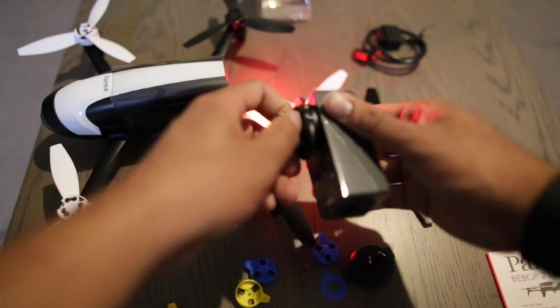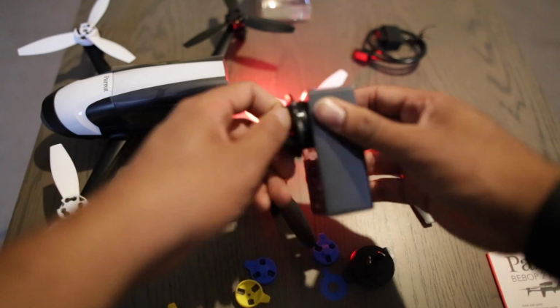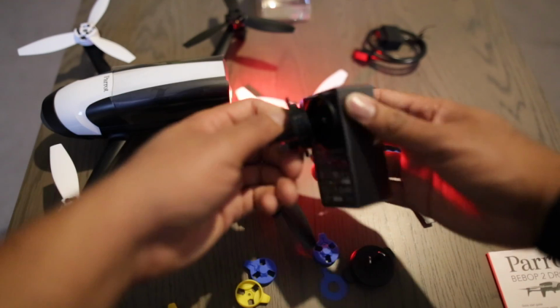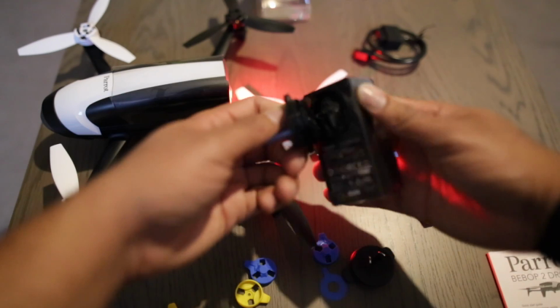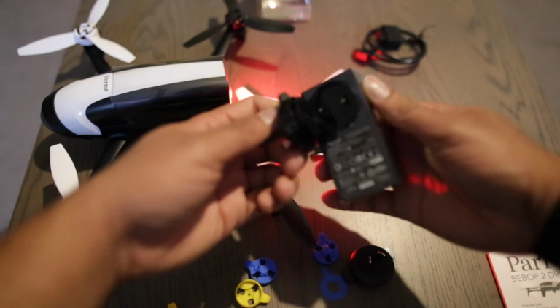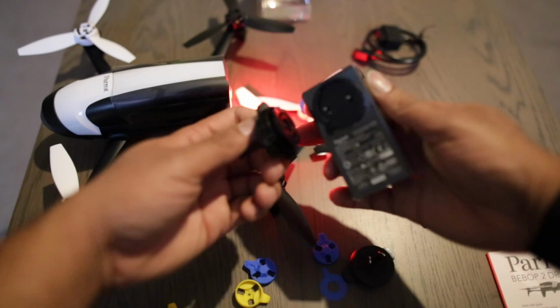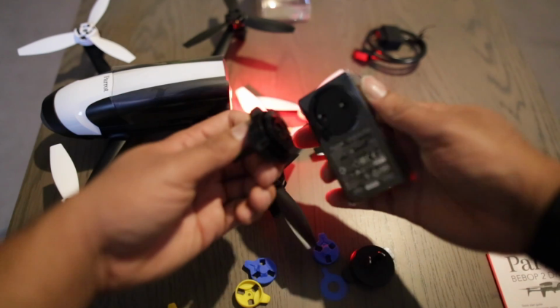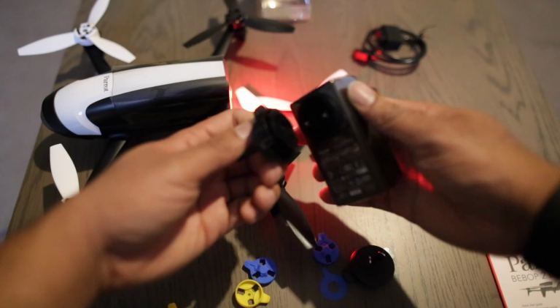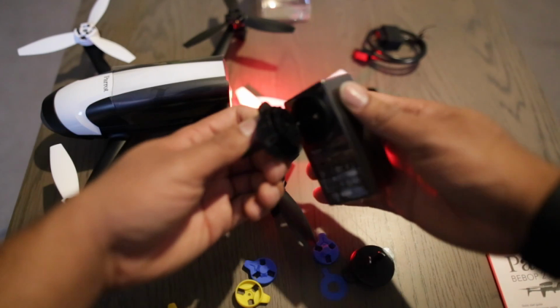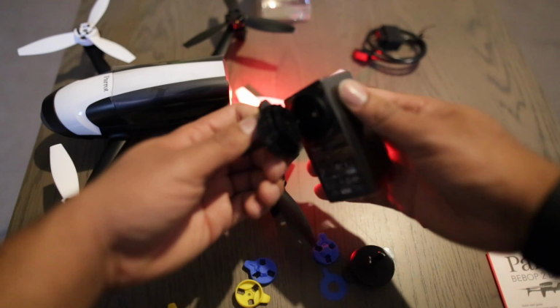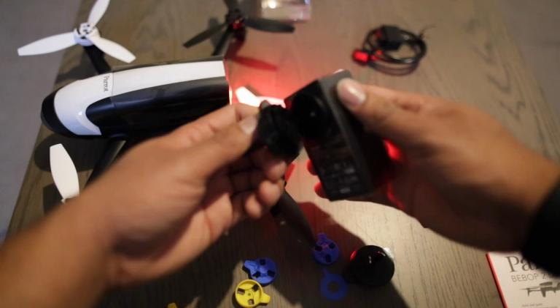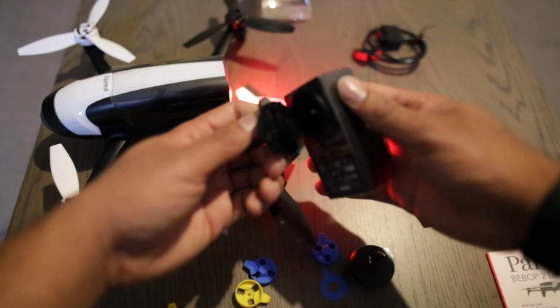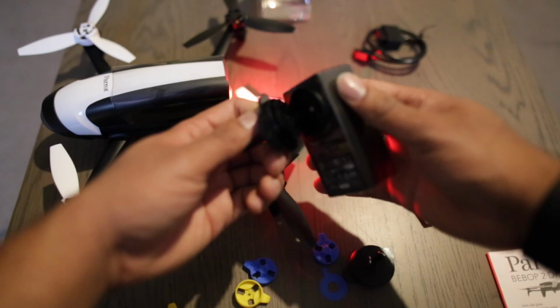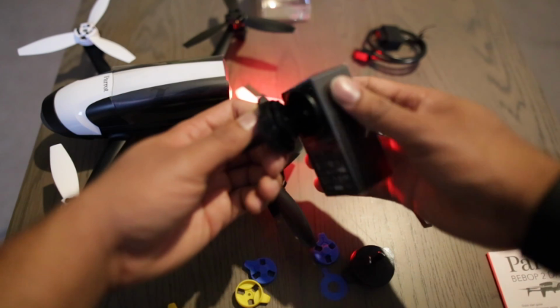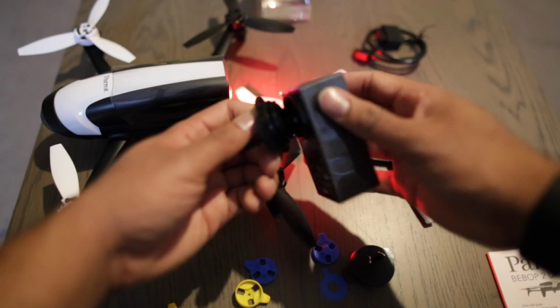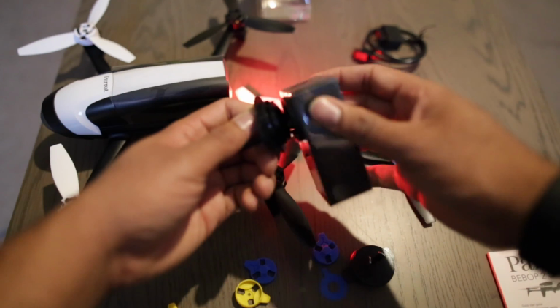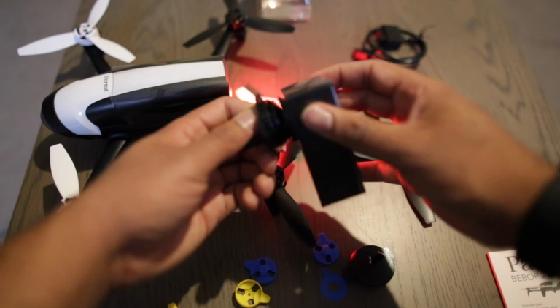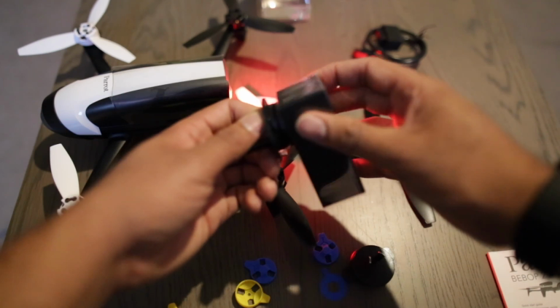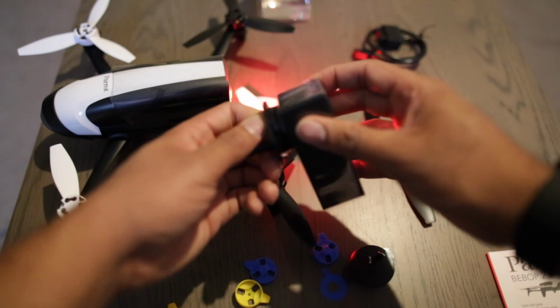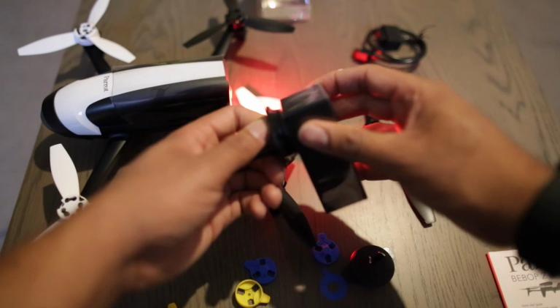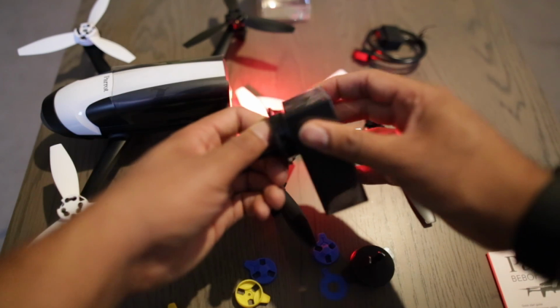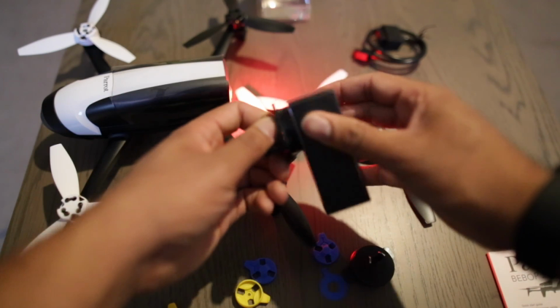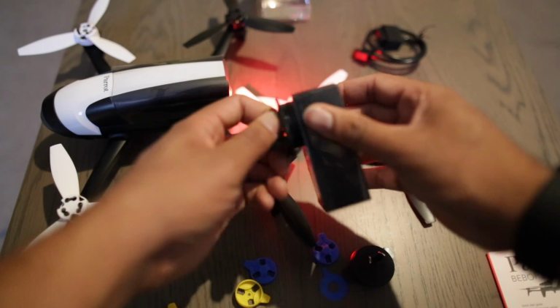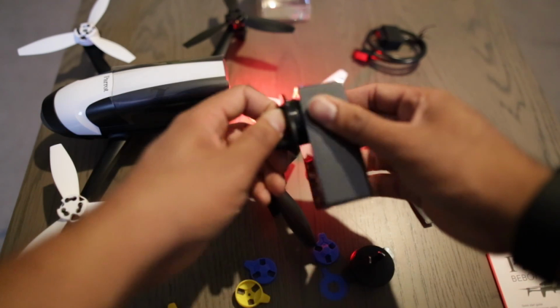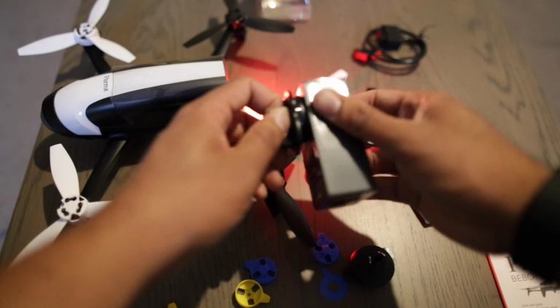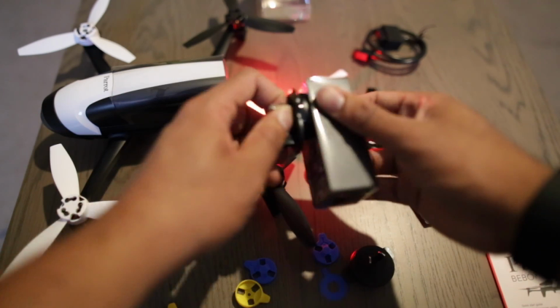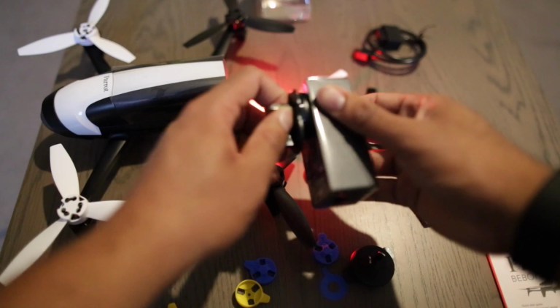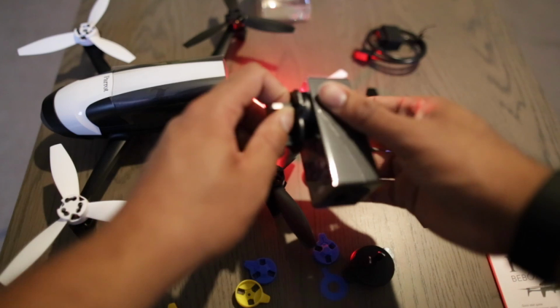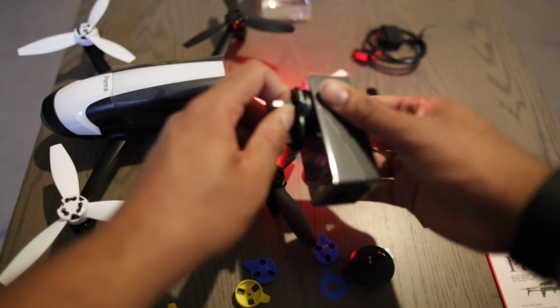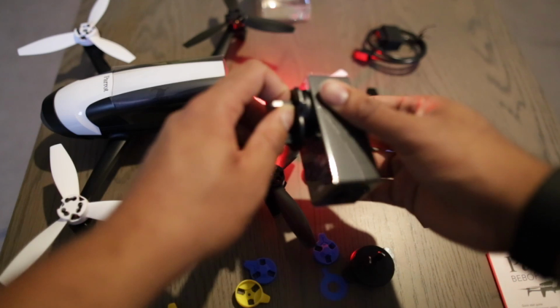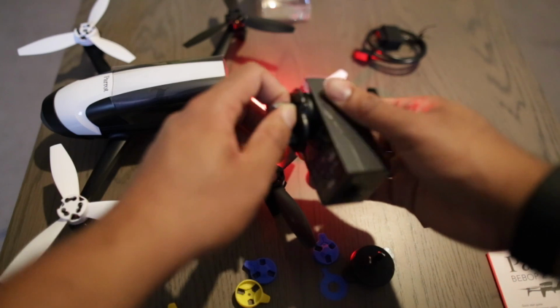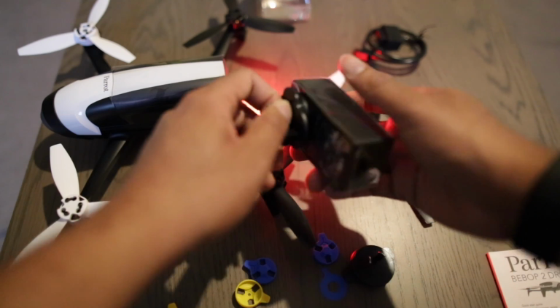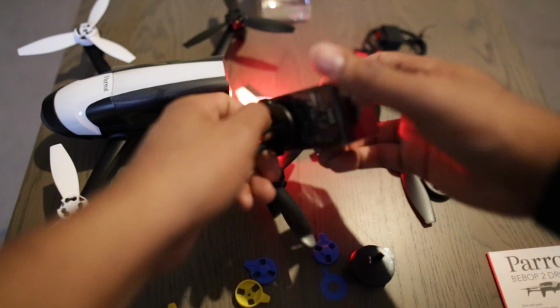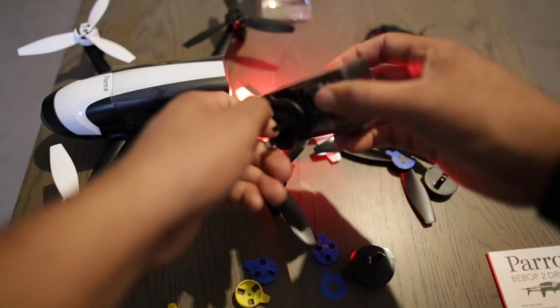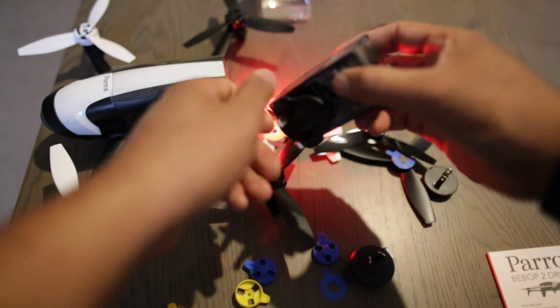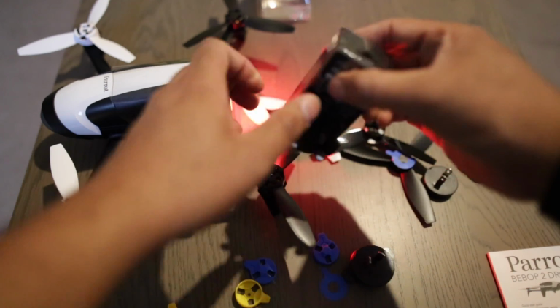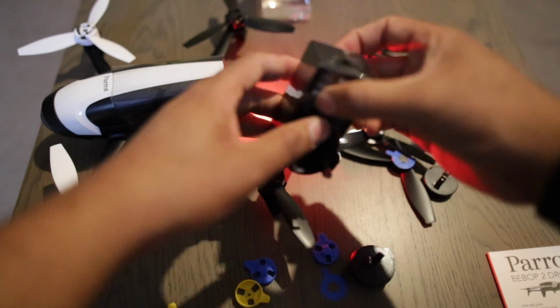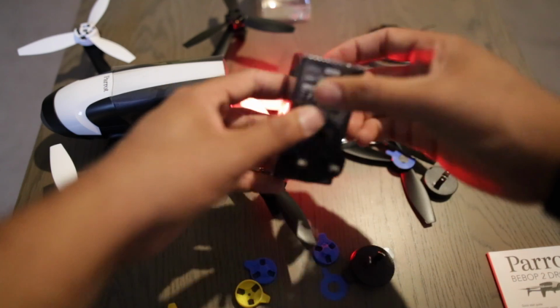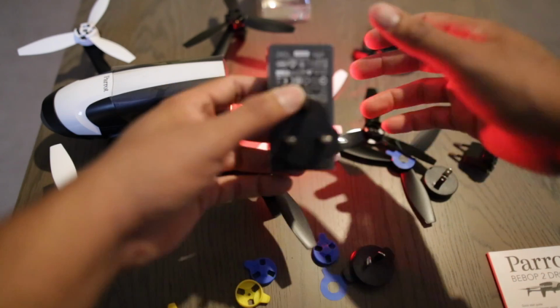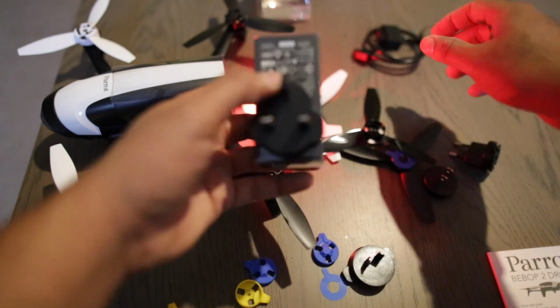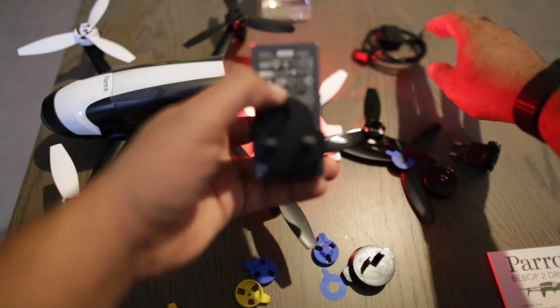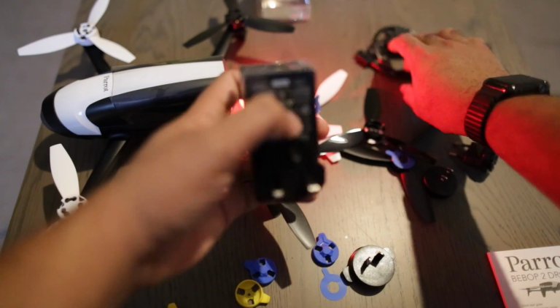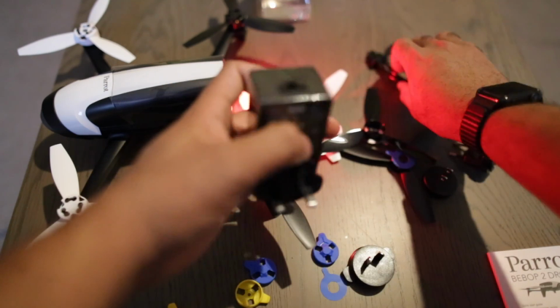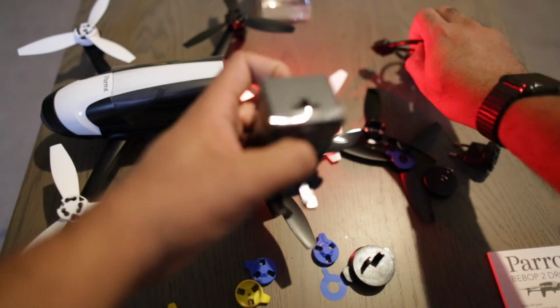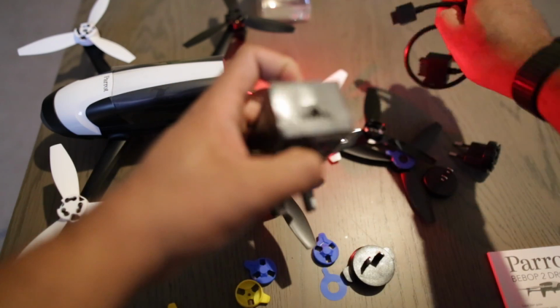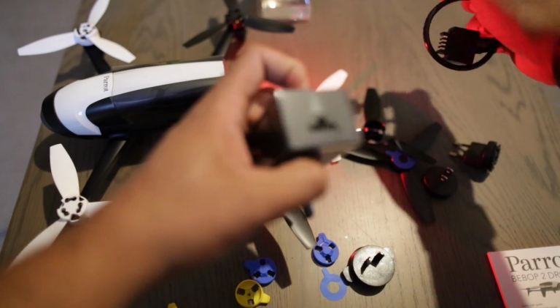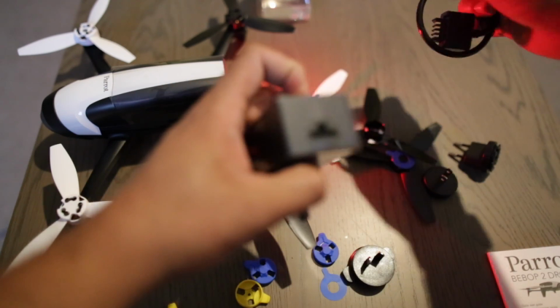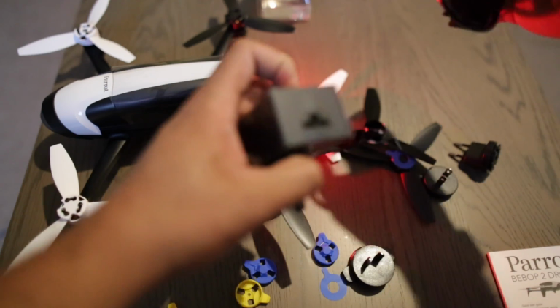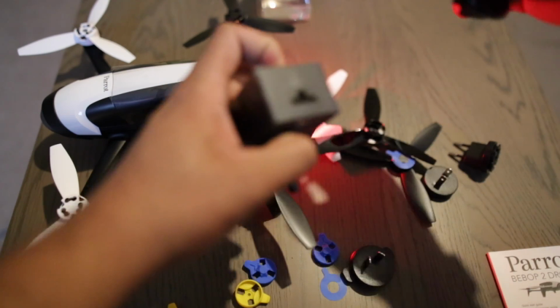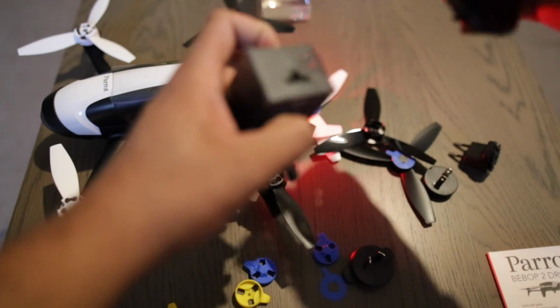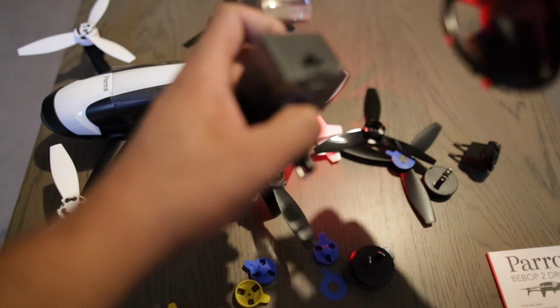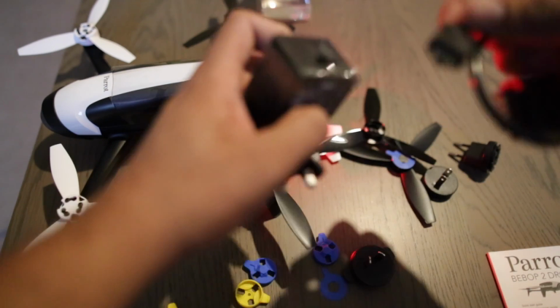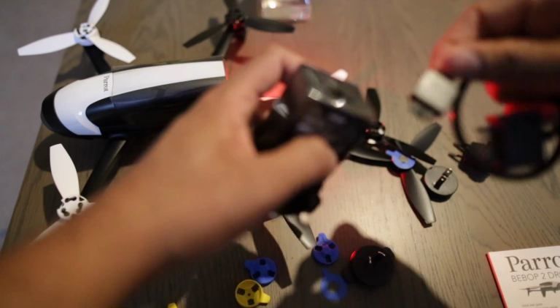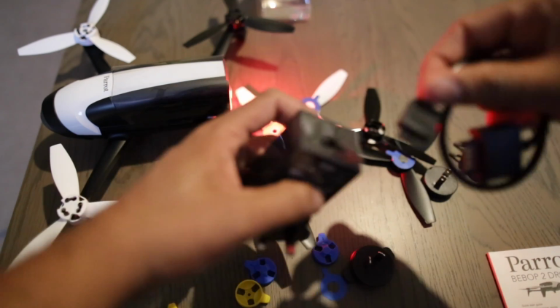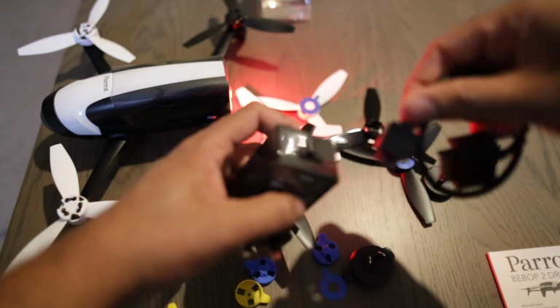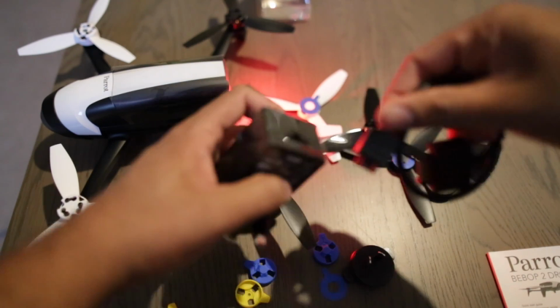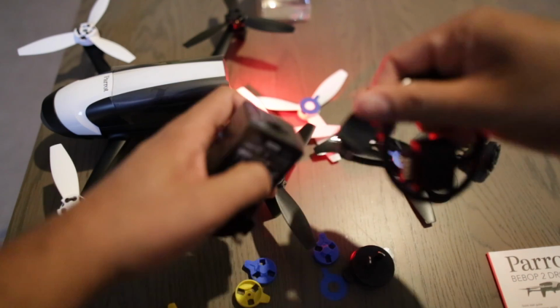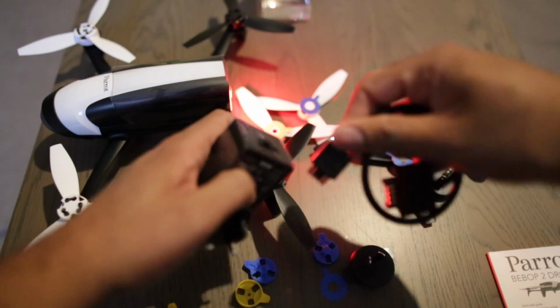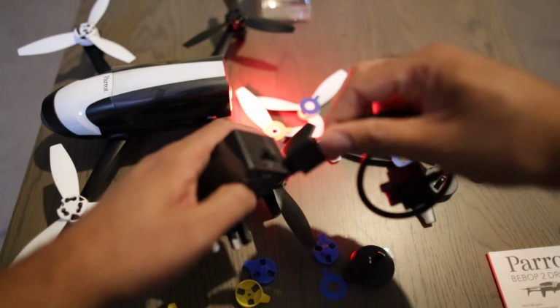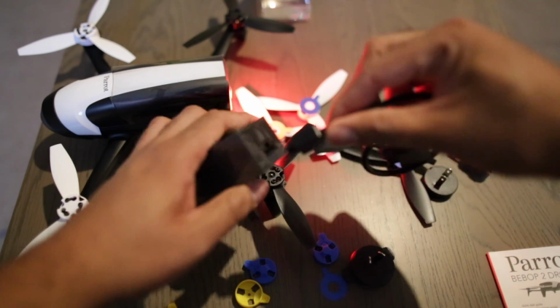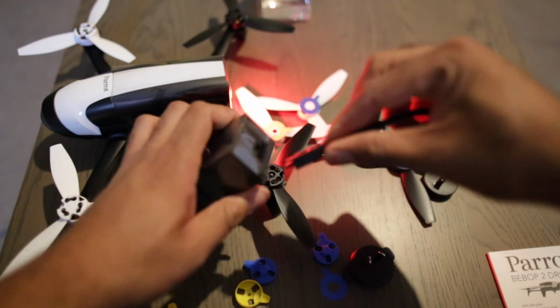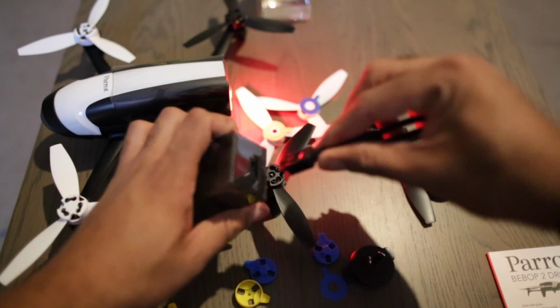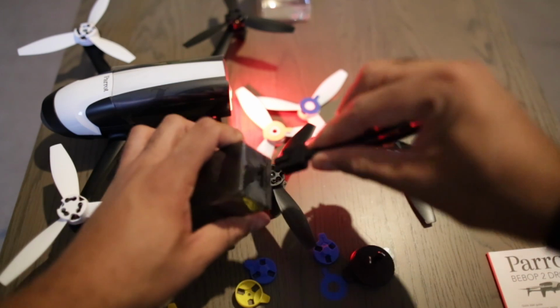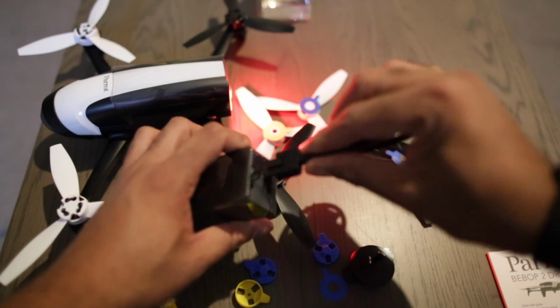So you hold it this way, clips there, and then clips in place. And then this one here goes in there.